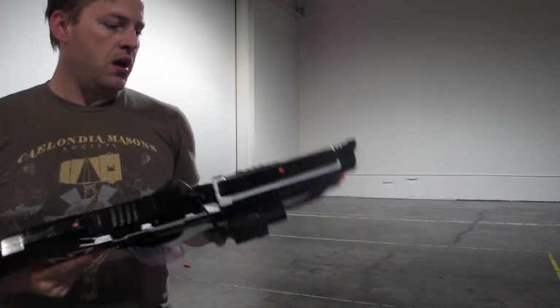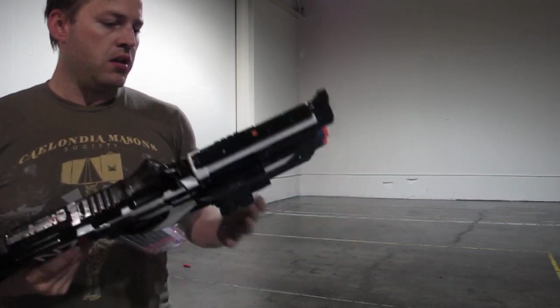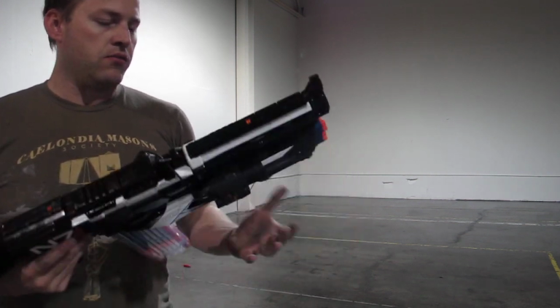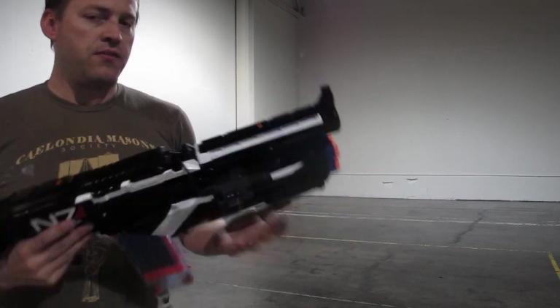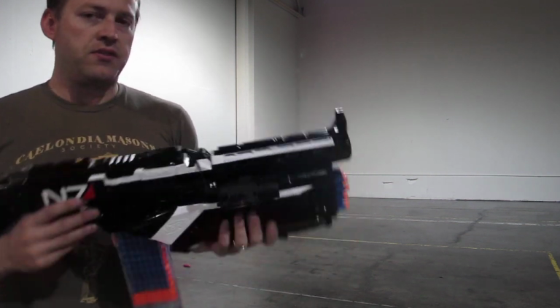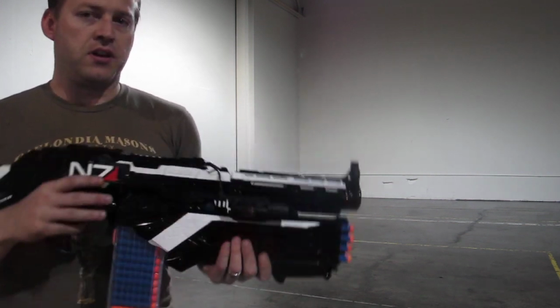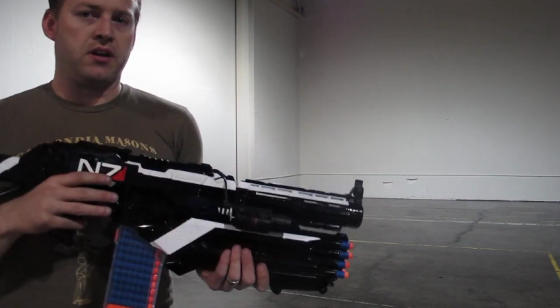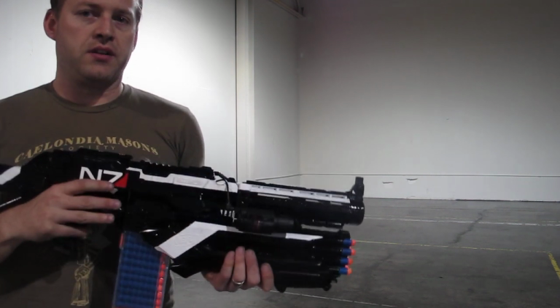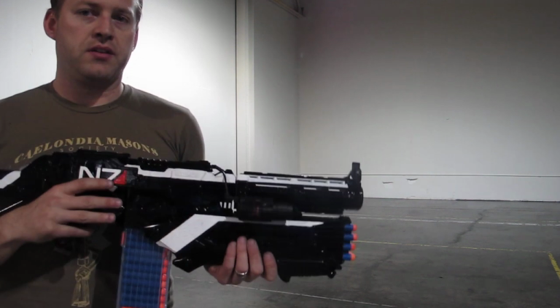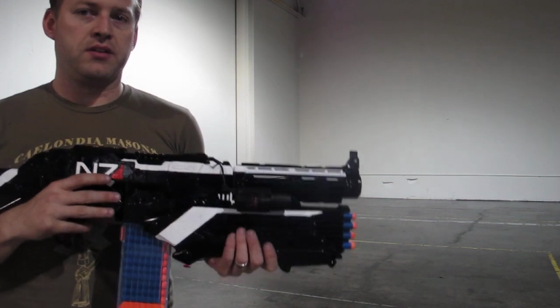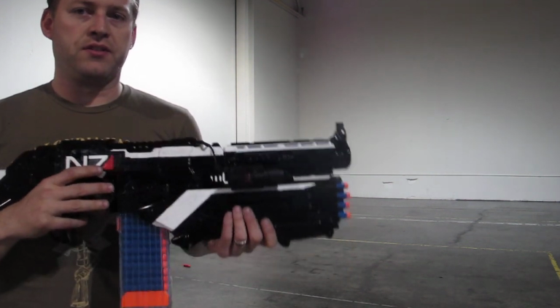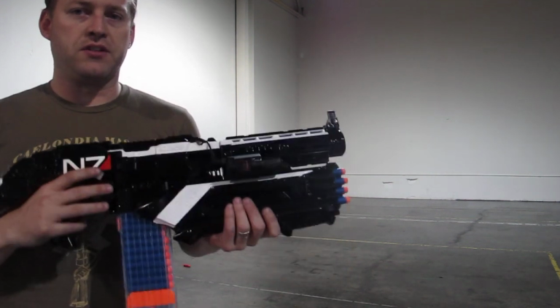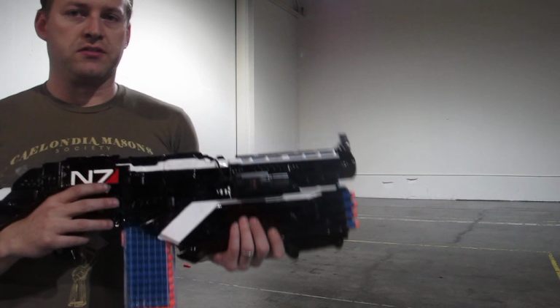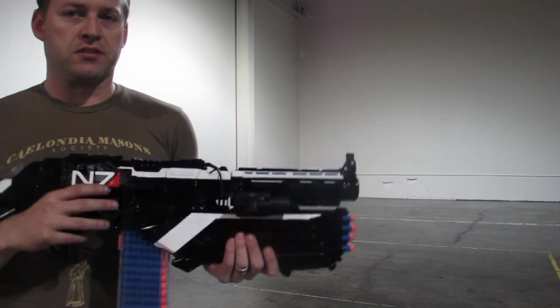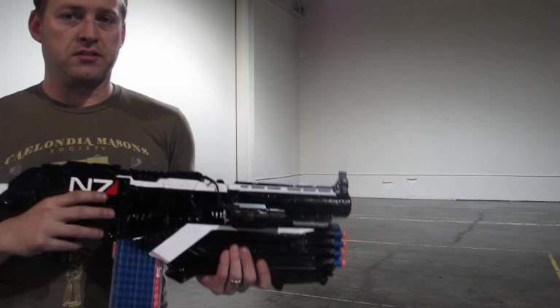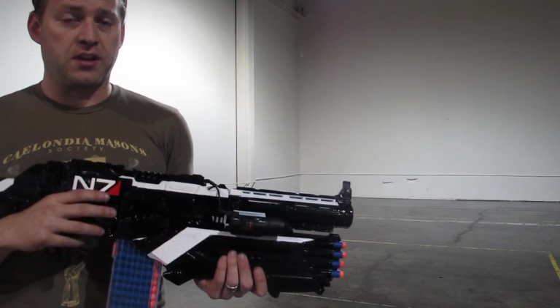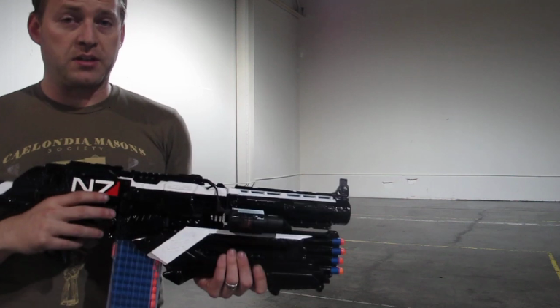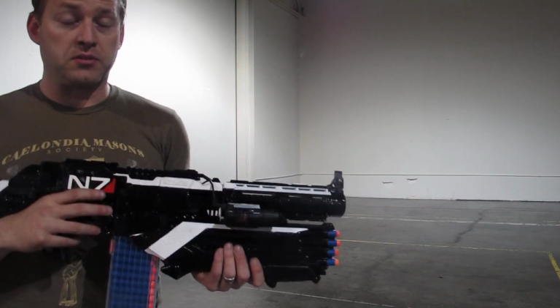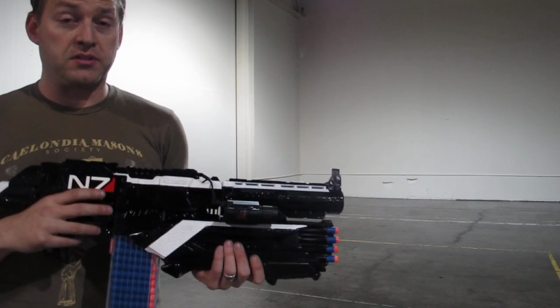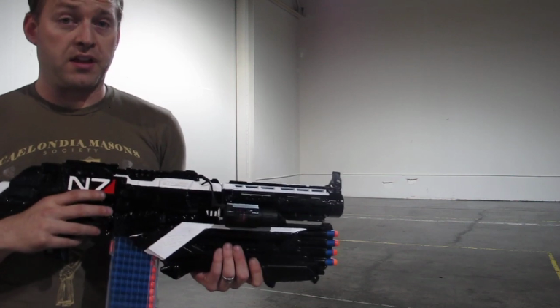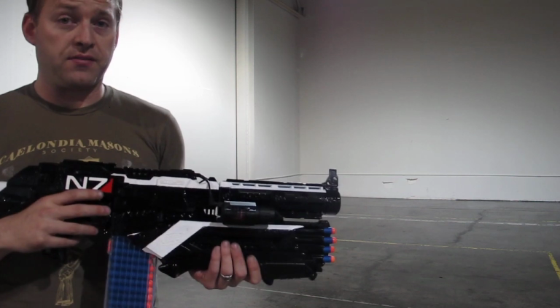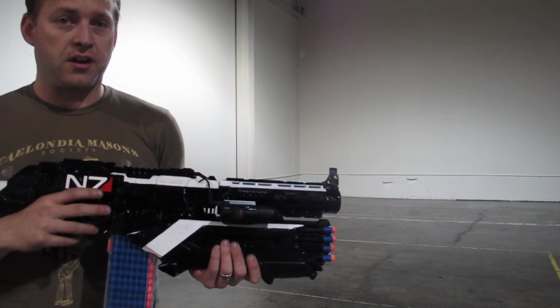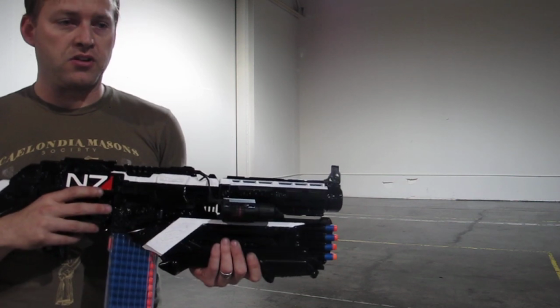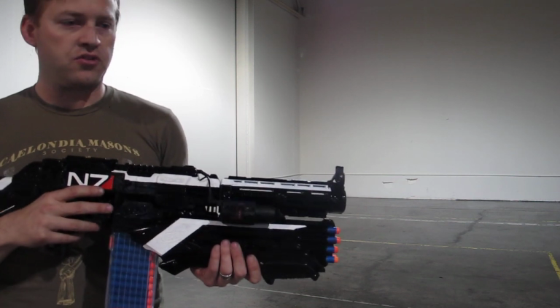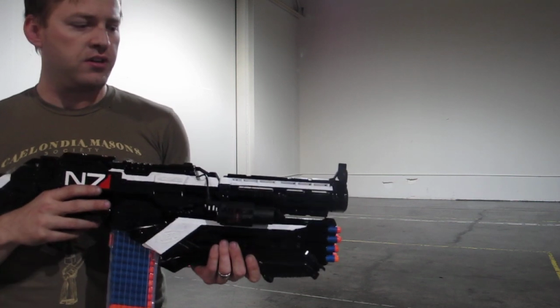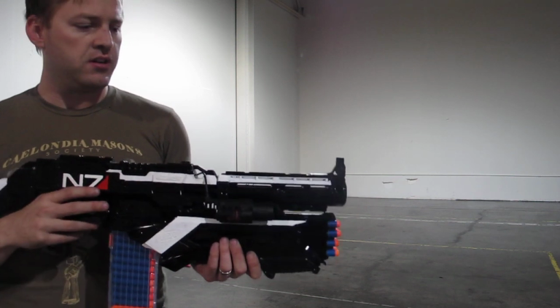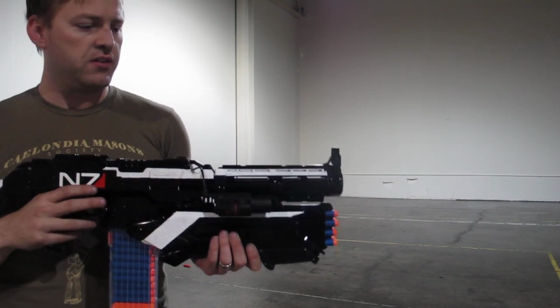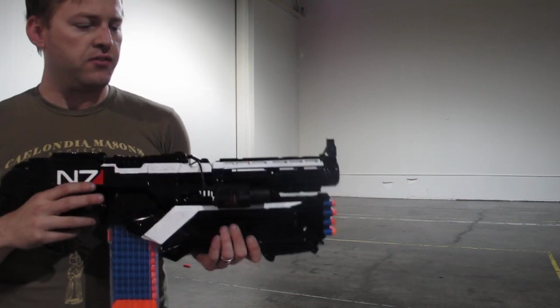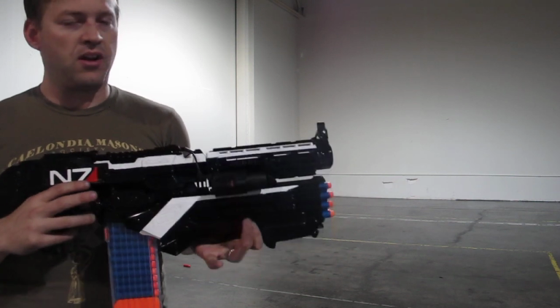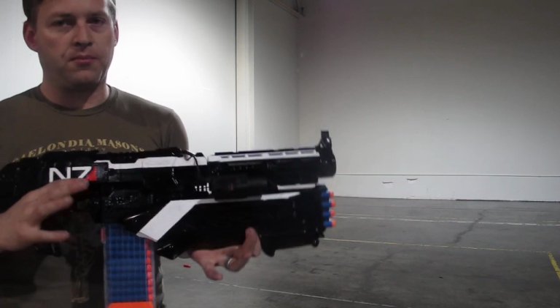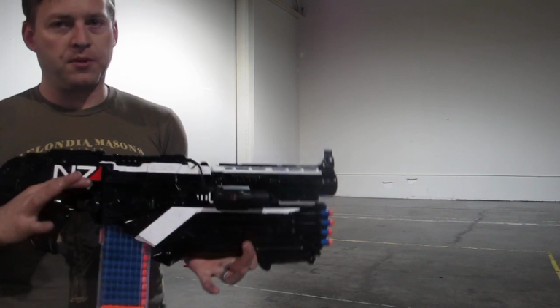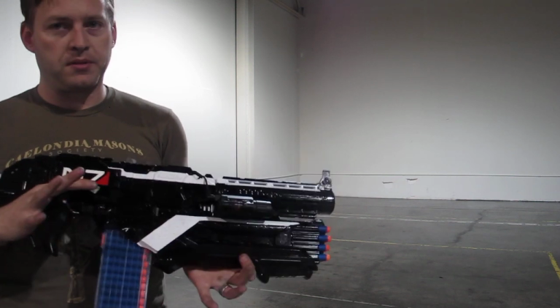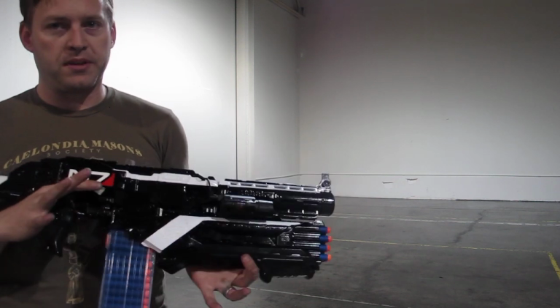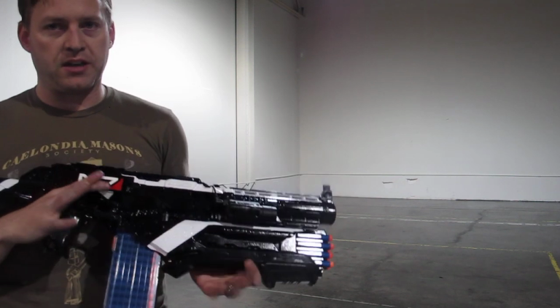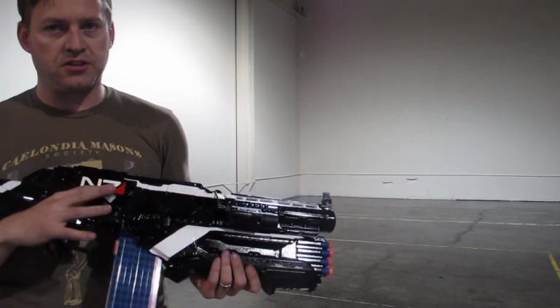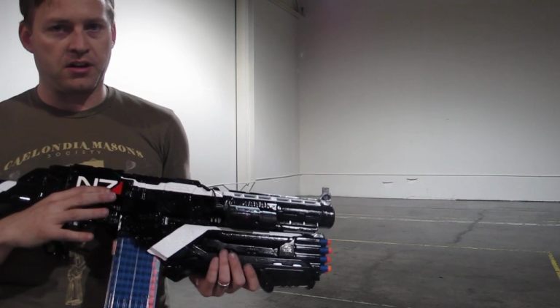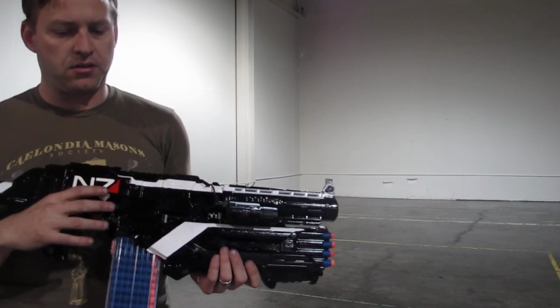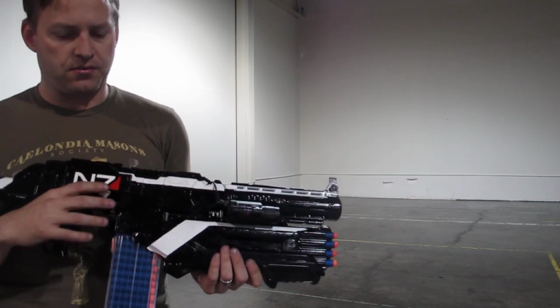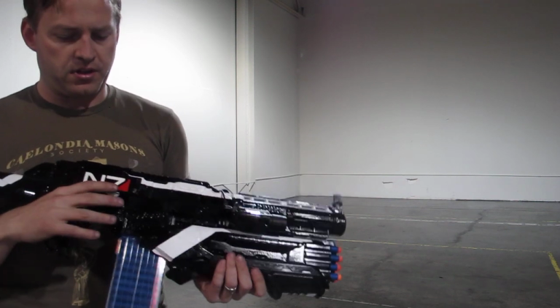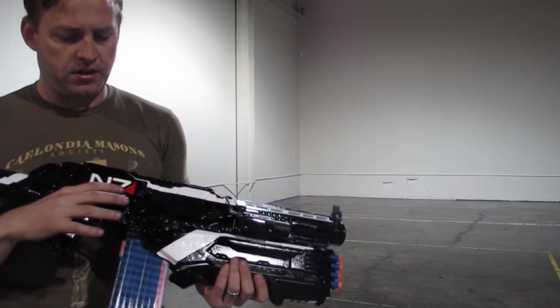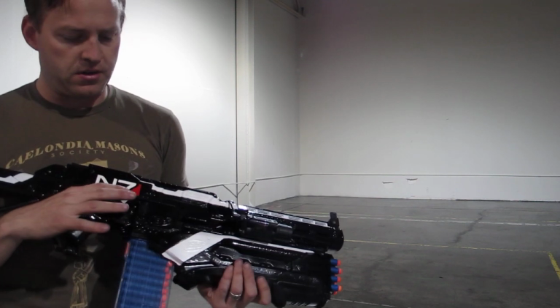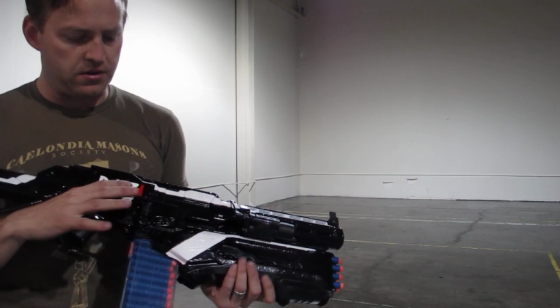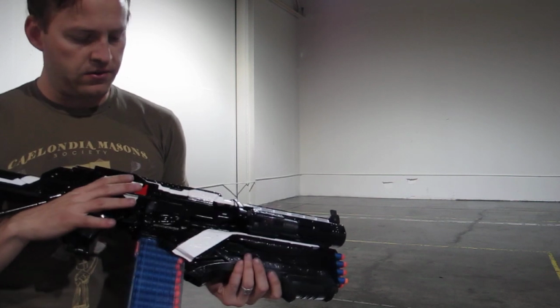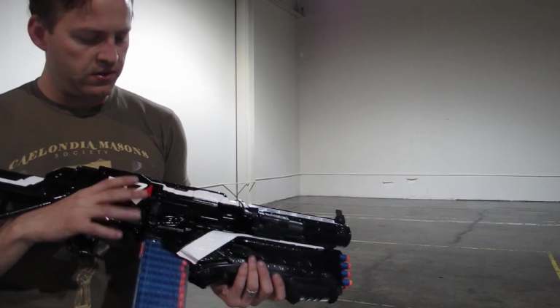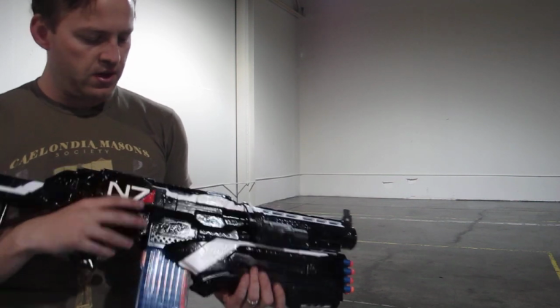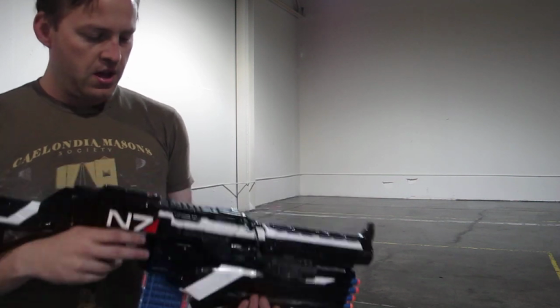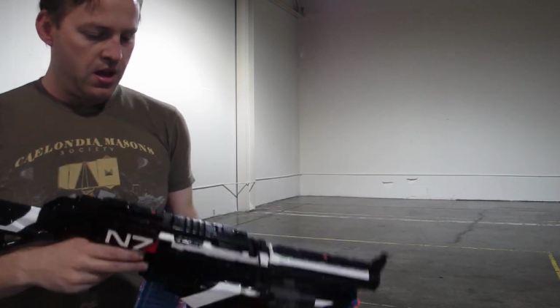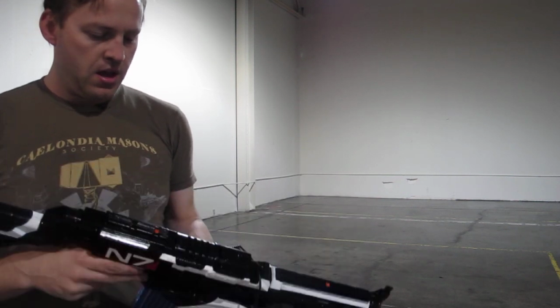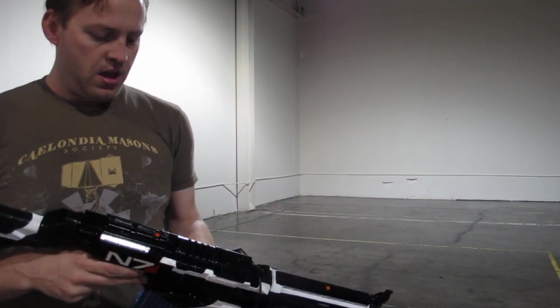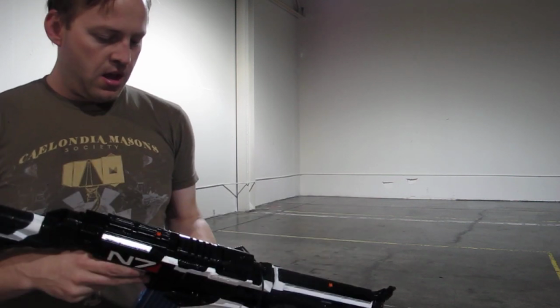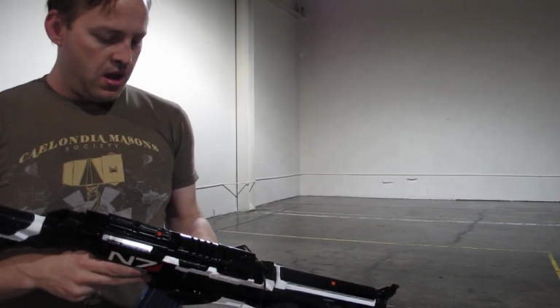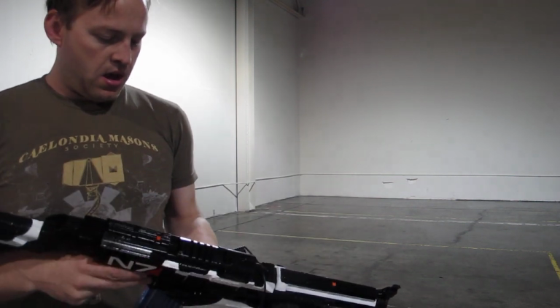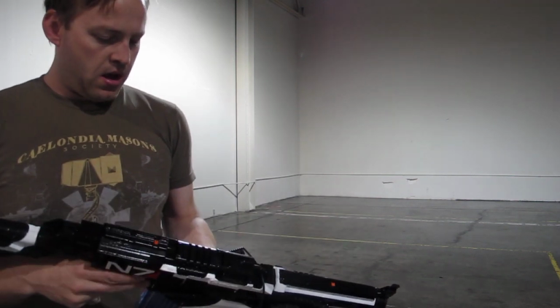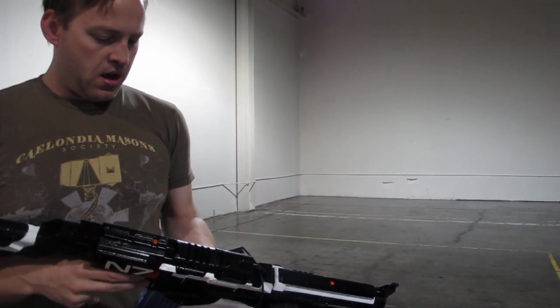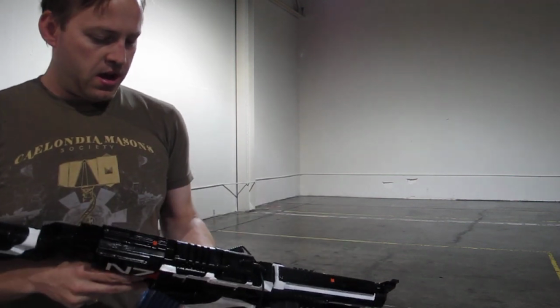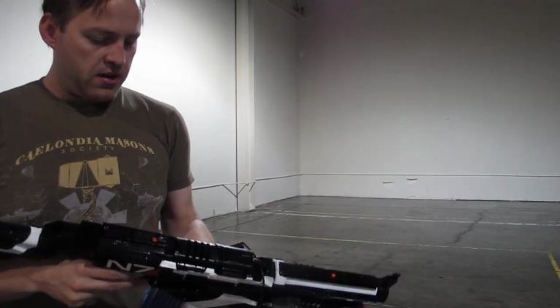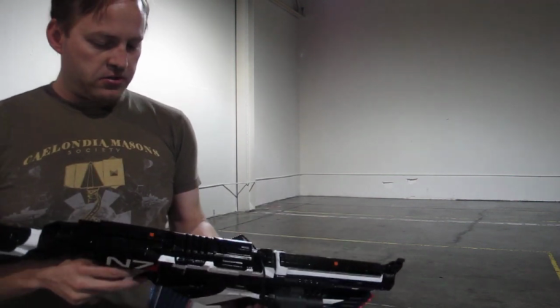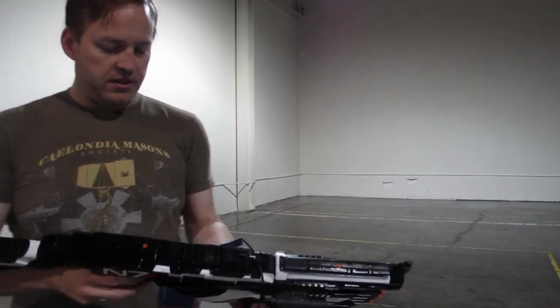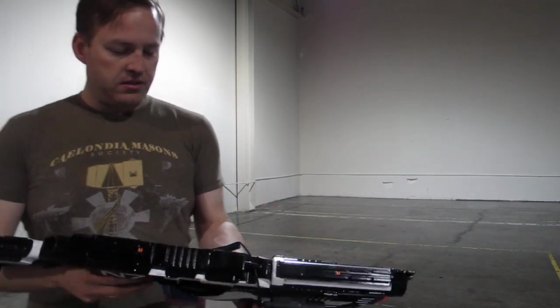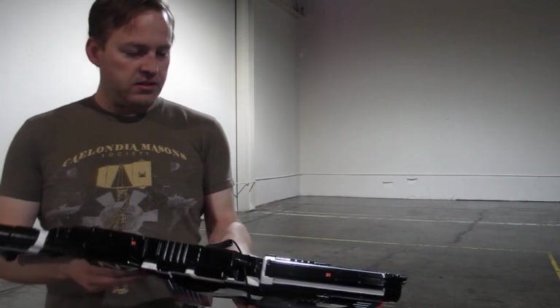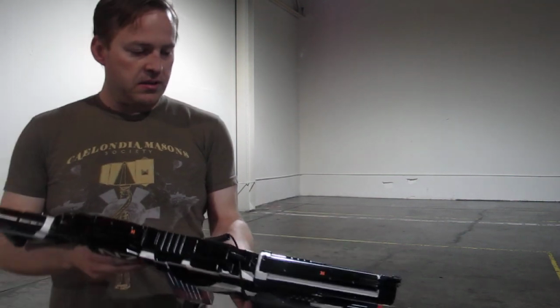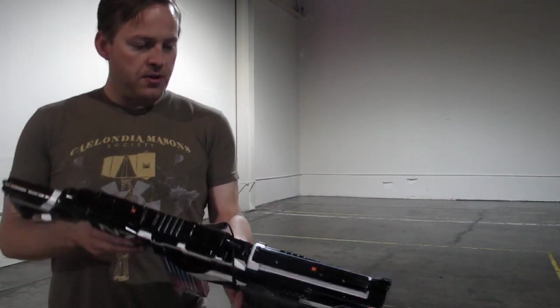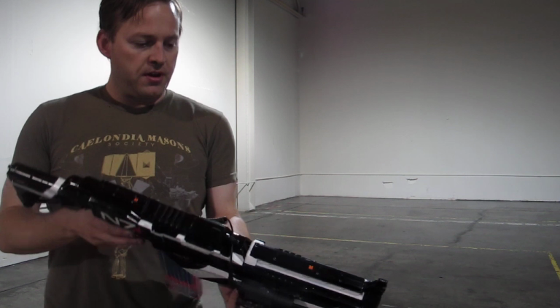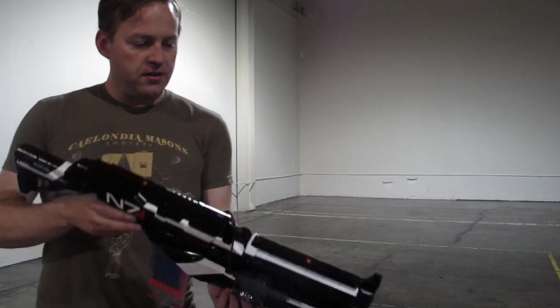The rough cut features a selectable slam fire trigger. If you're not familiar with that, check our other videos. I'm just going to get to the demo here.